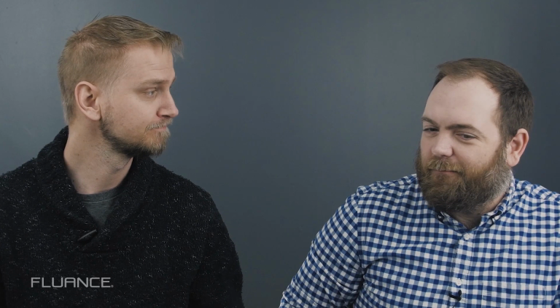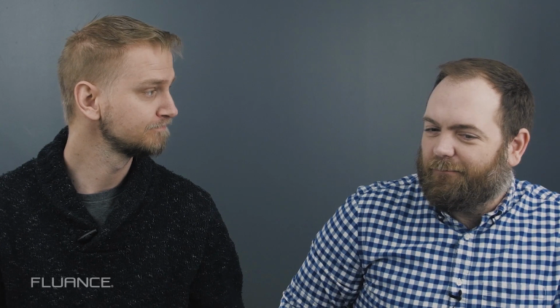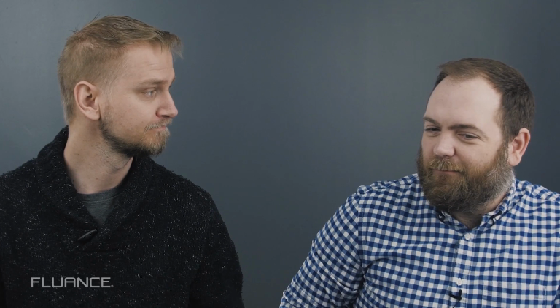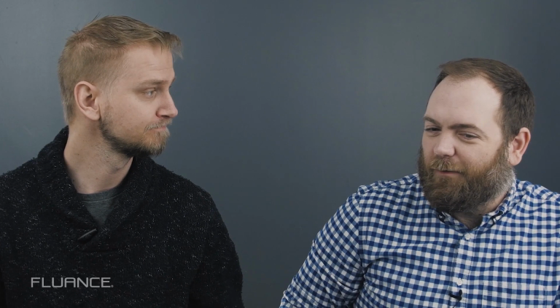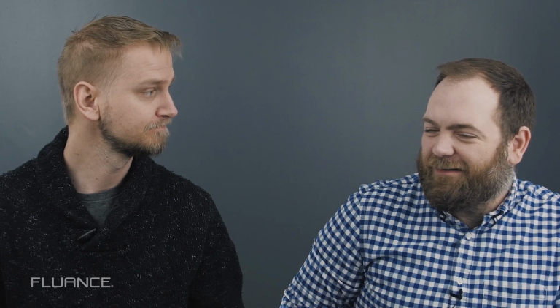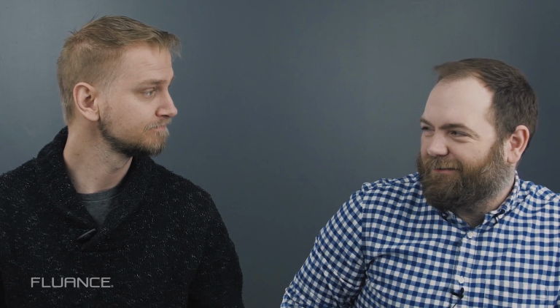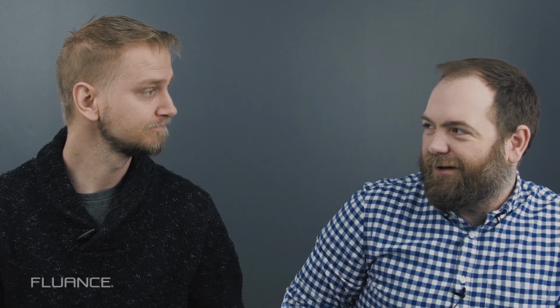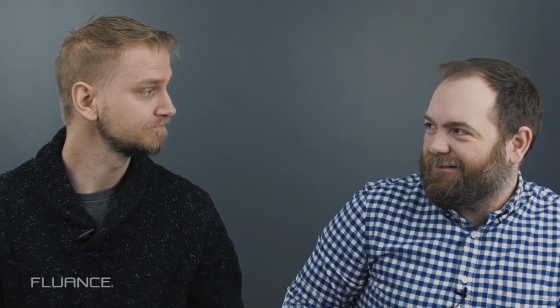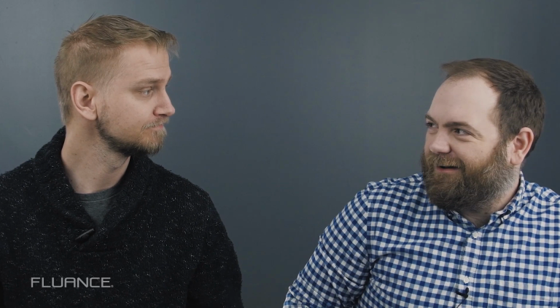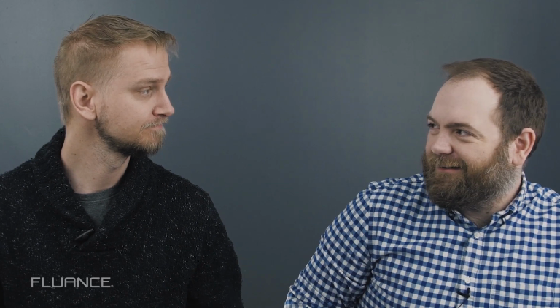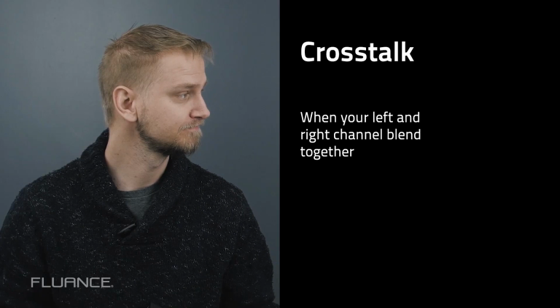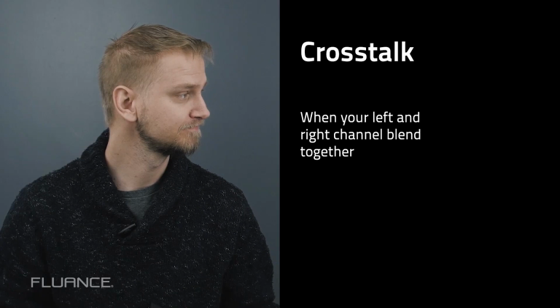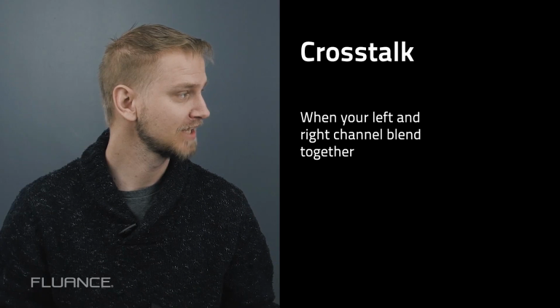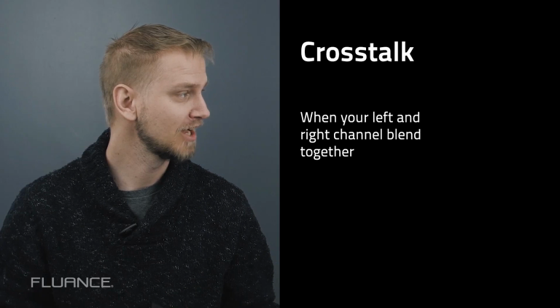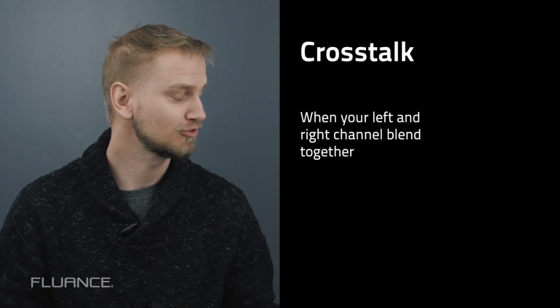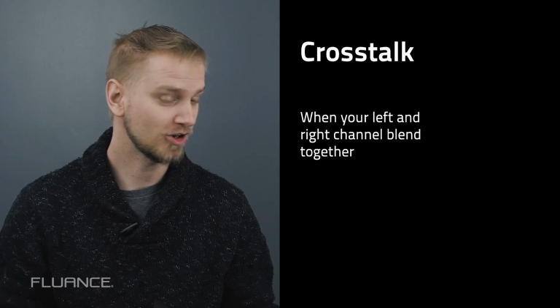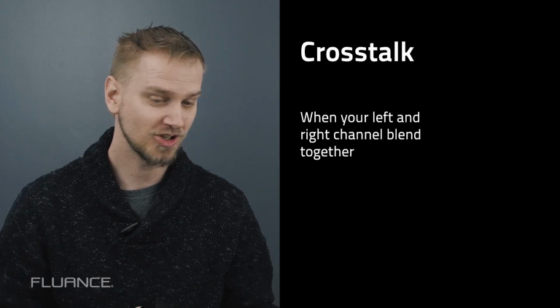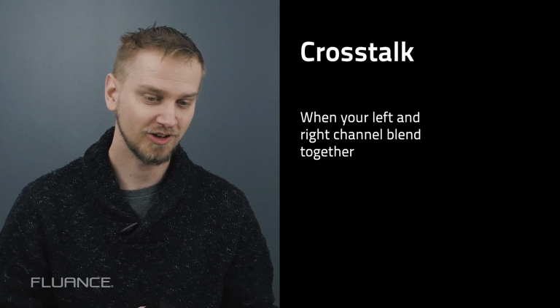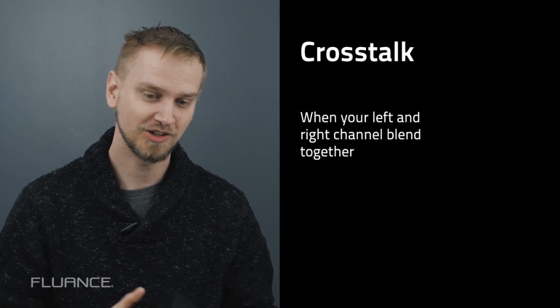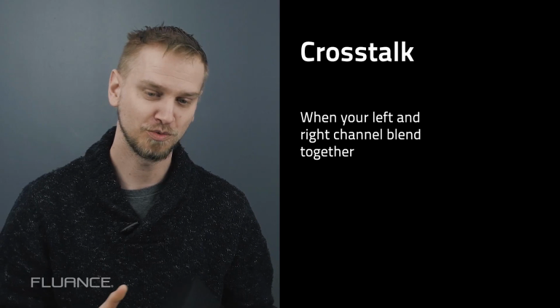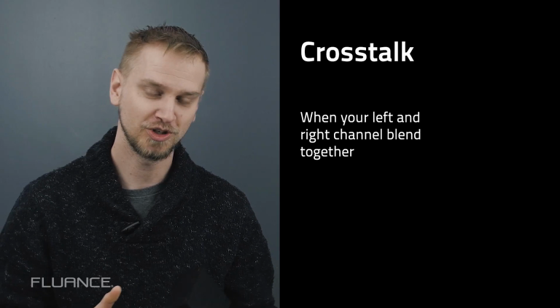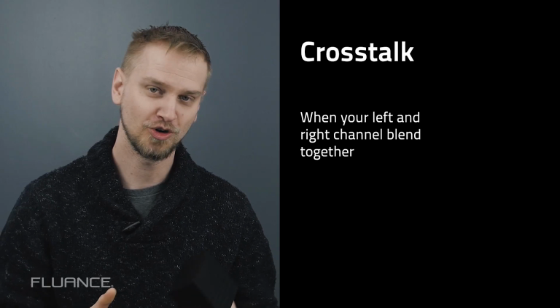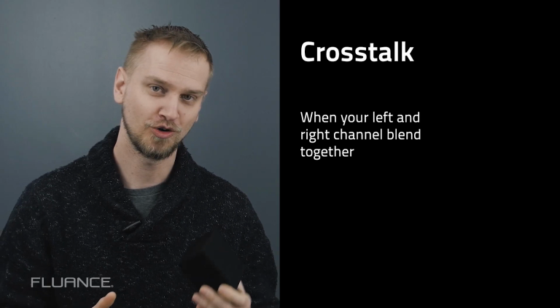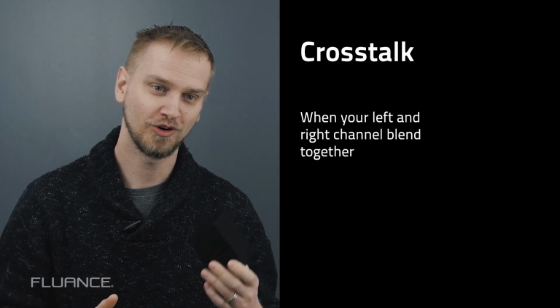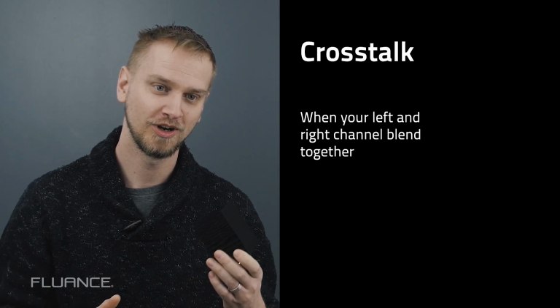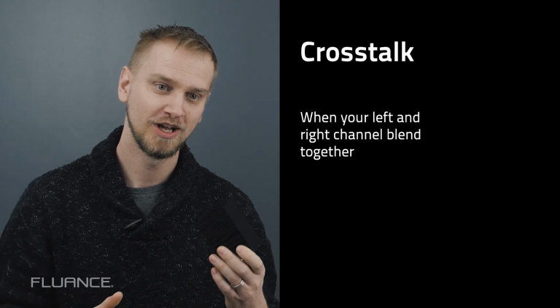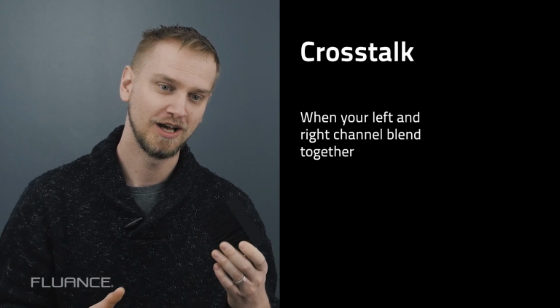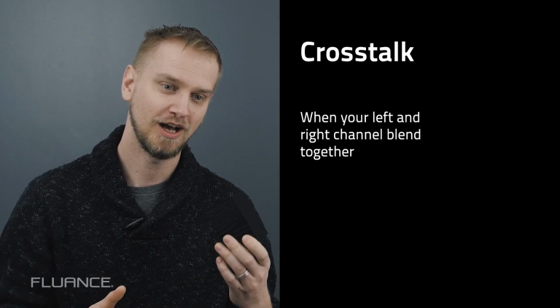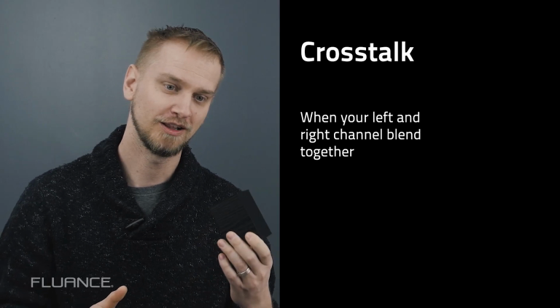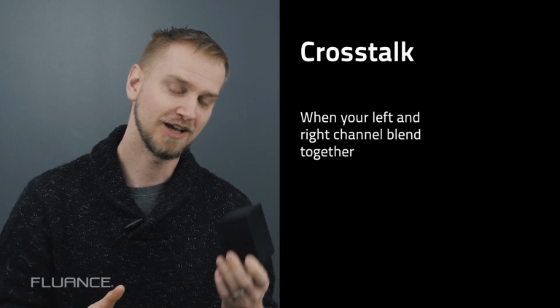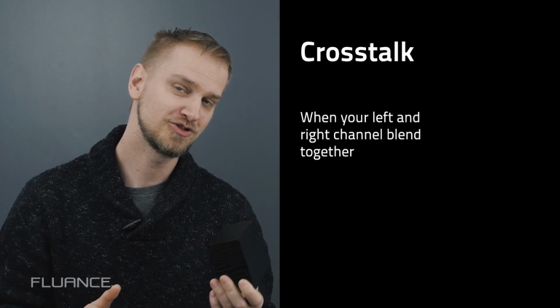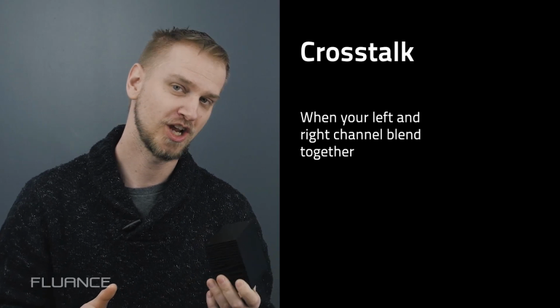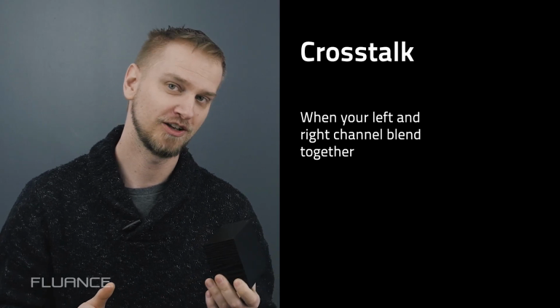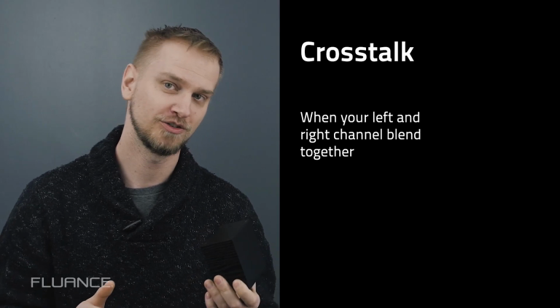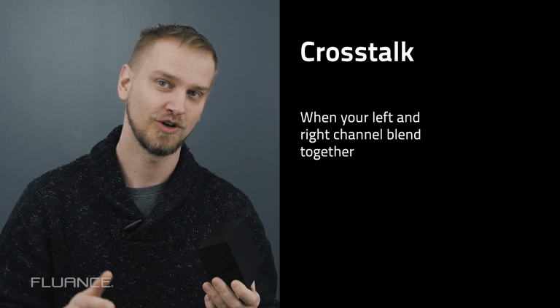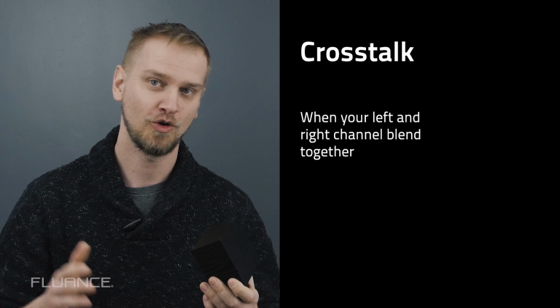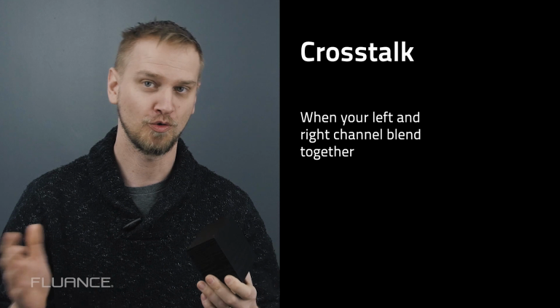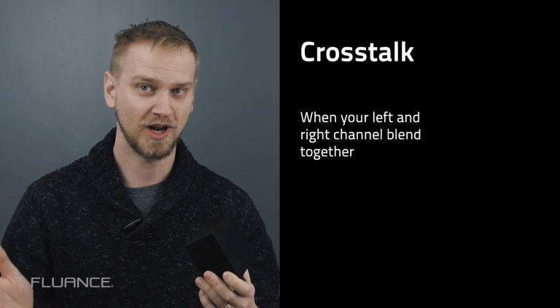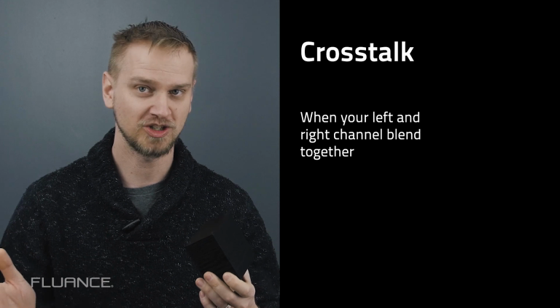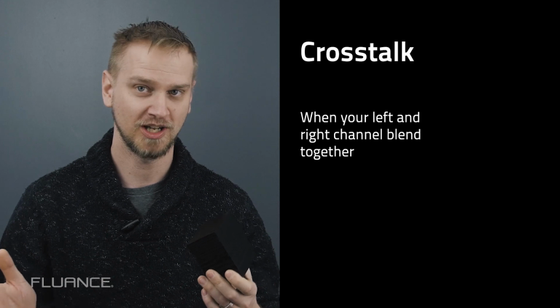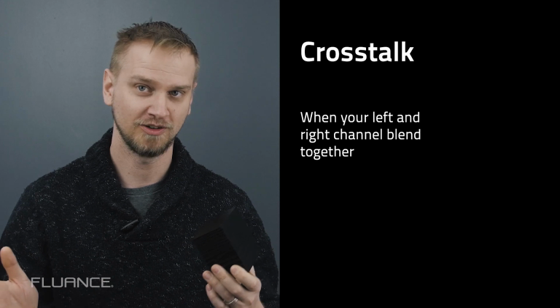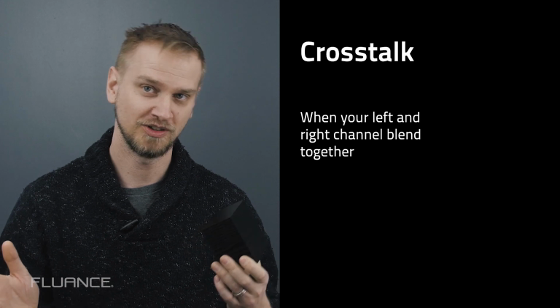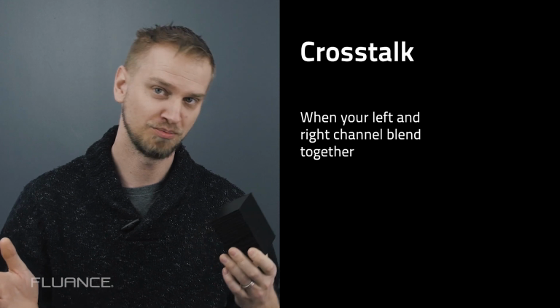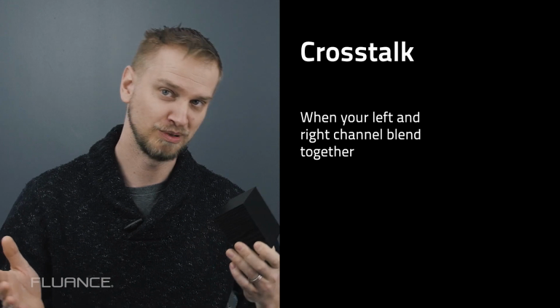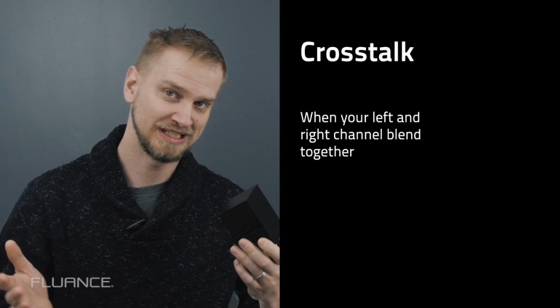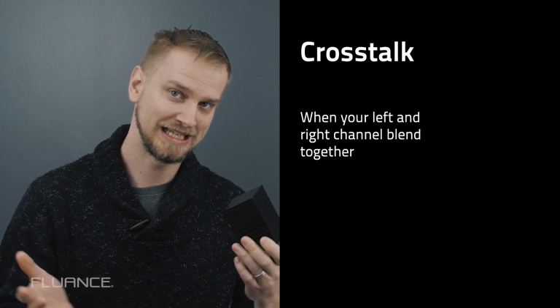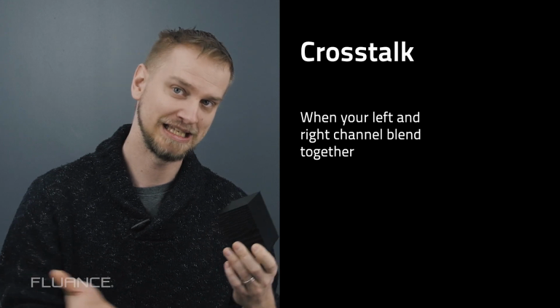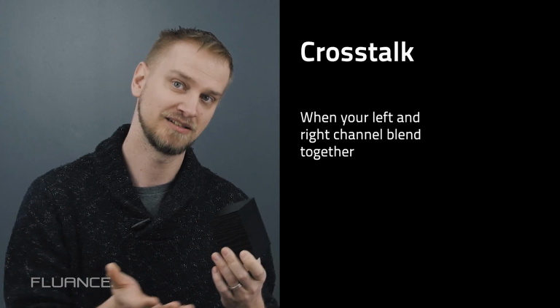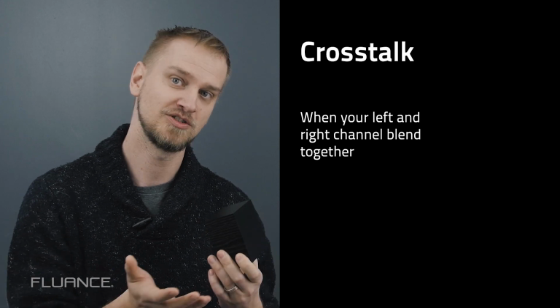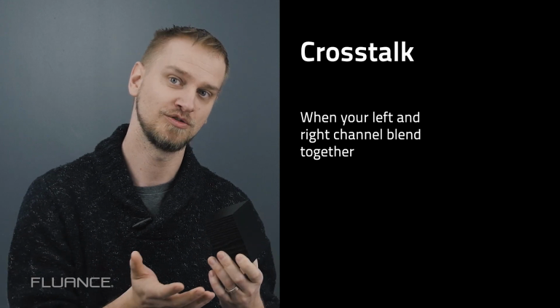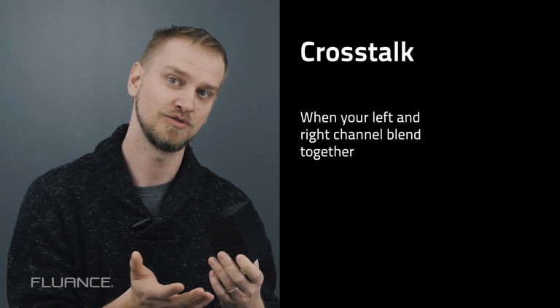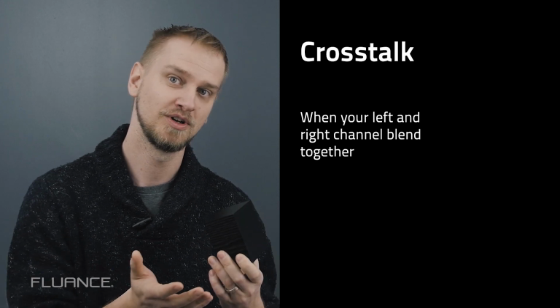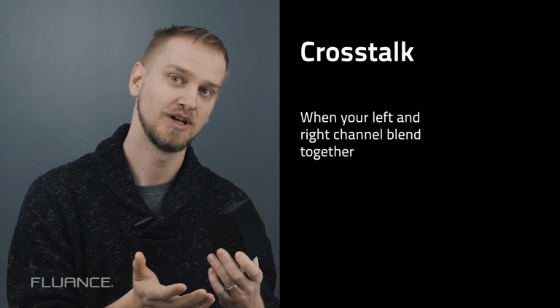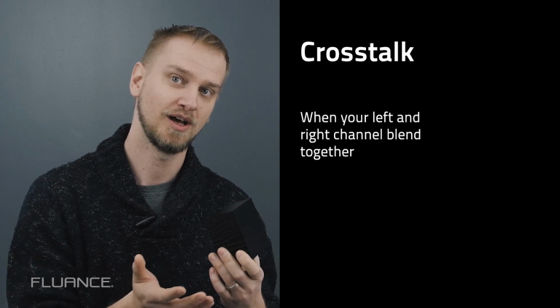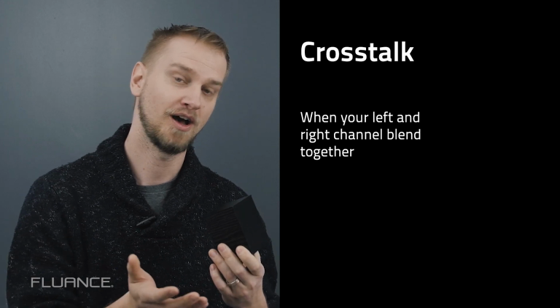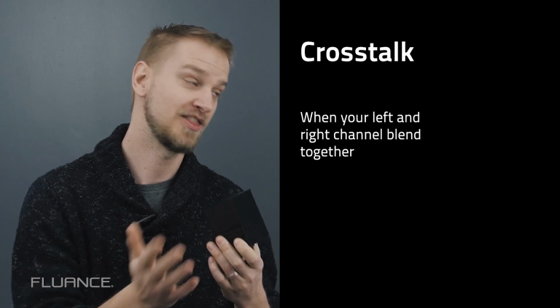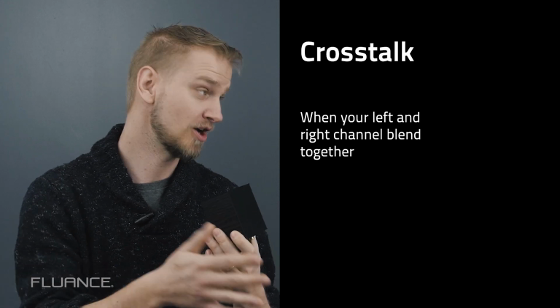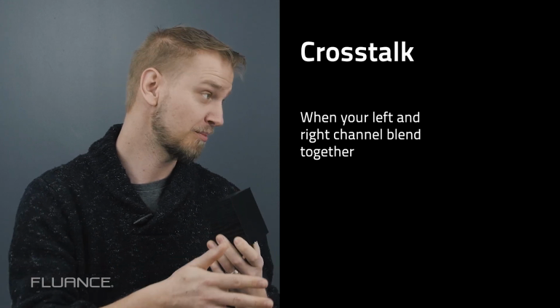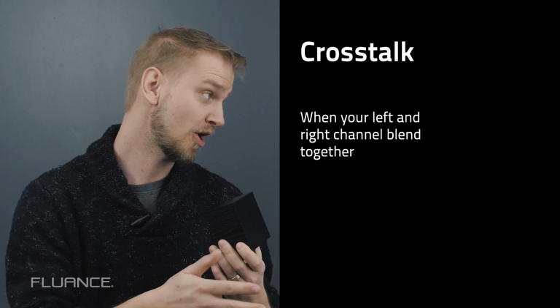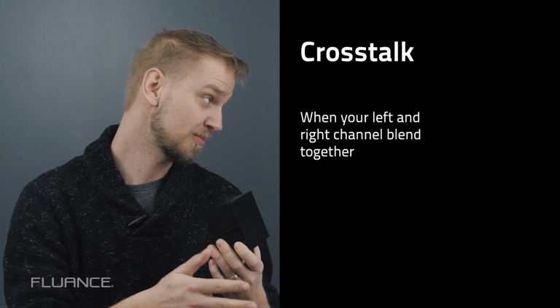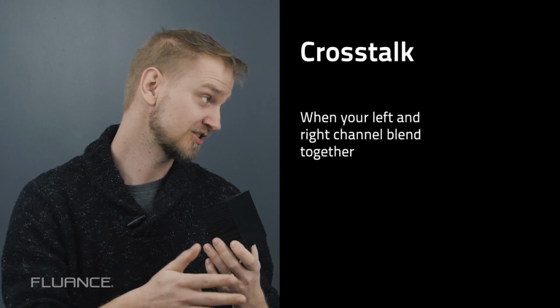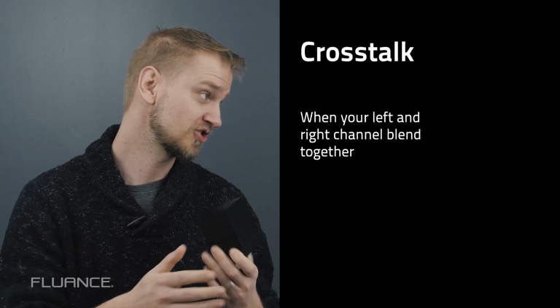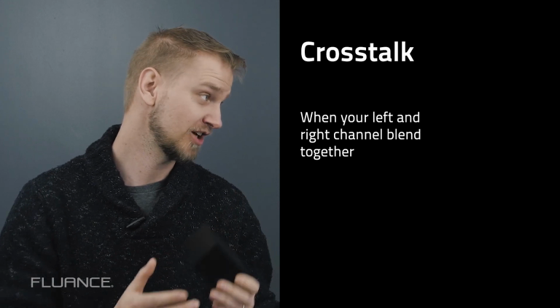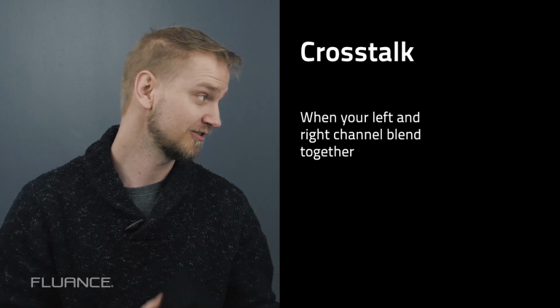What is cross-talk? Cross-talk is when your left channel or right channel is bleeding into the opposite channel.